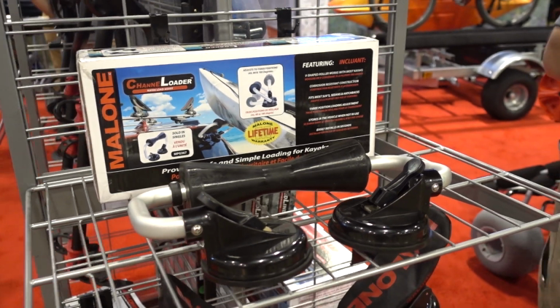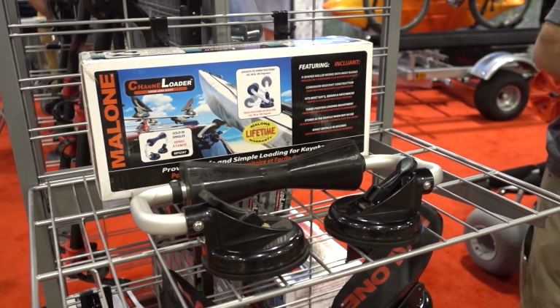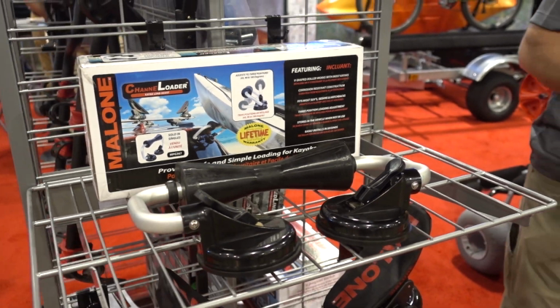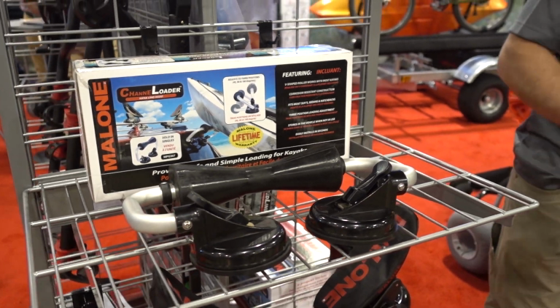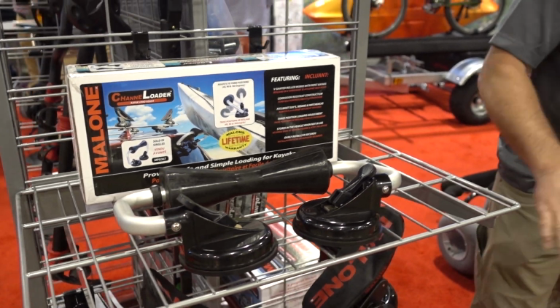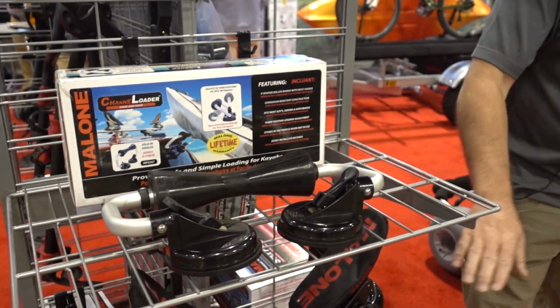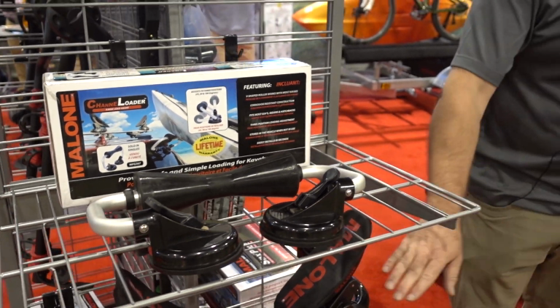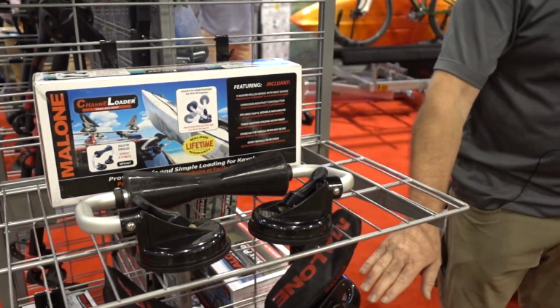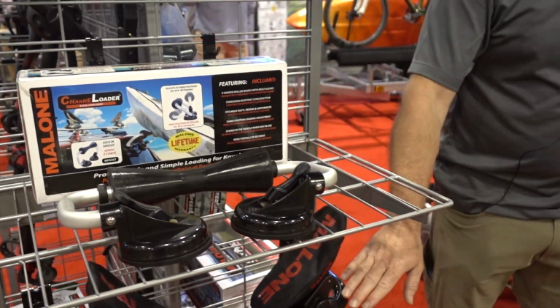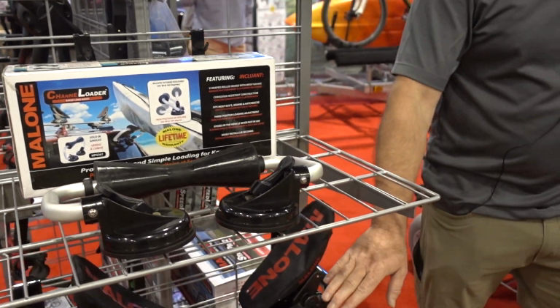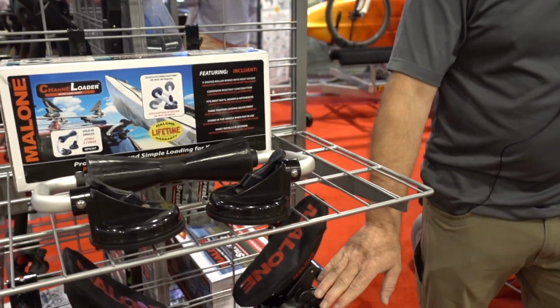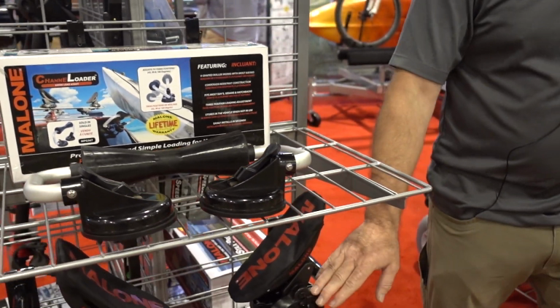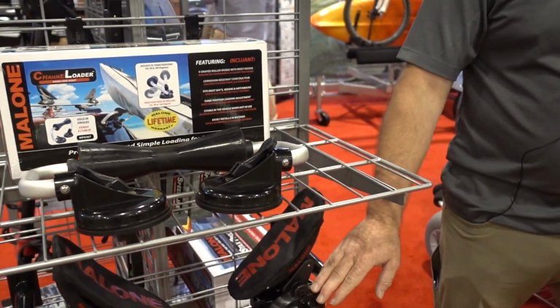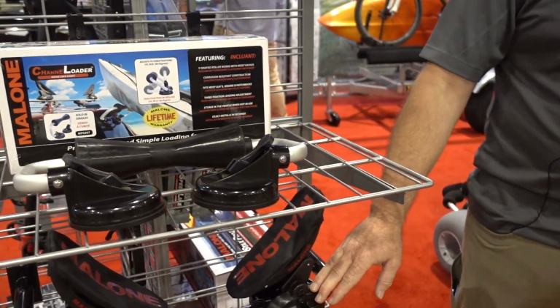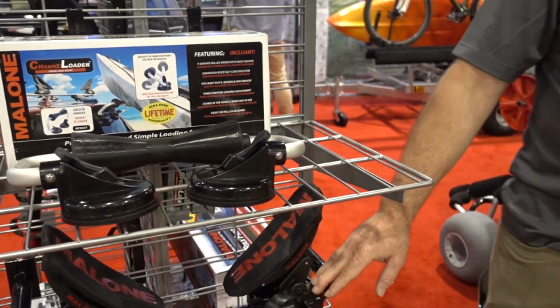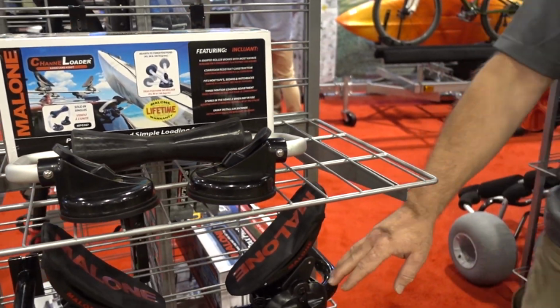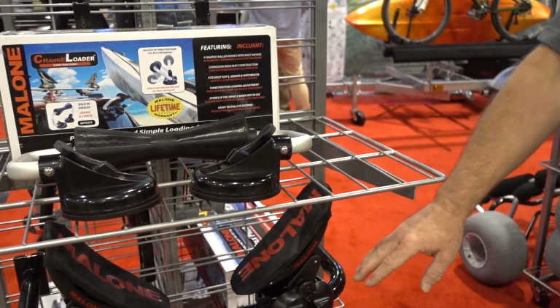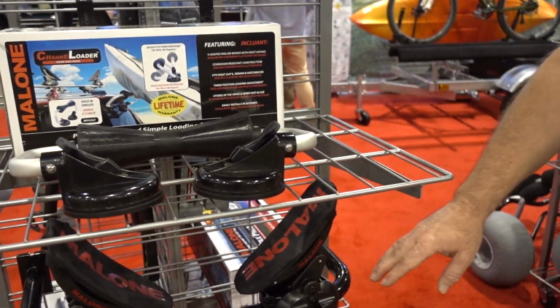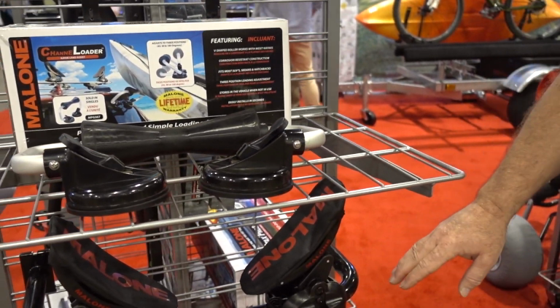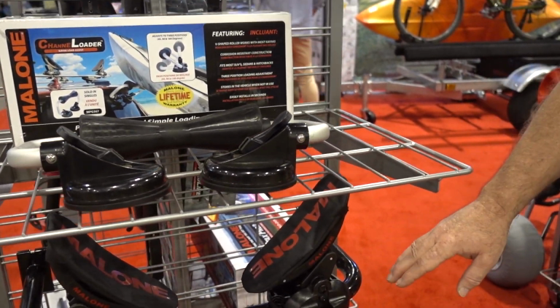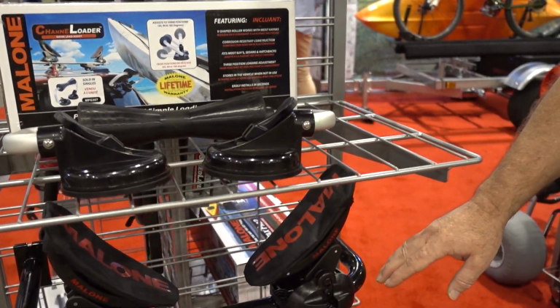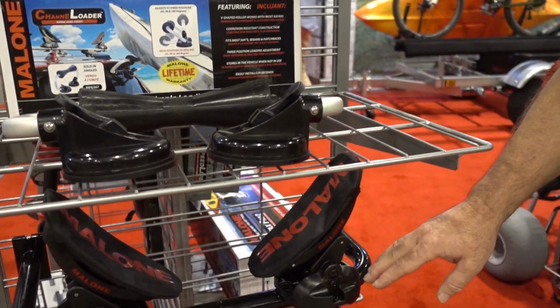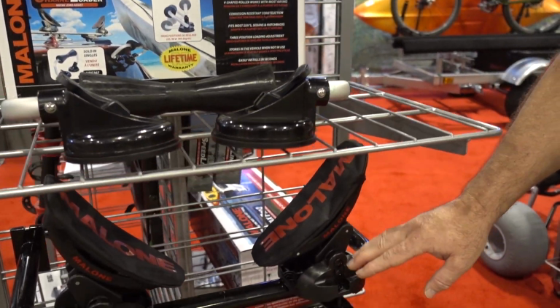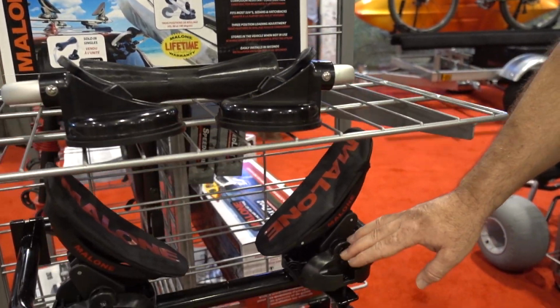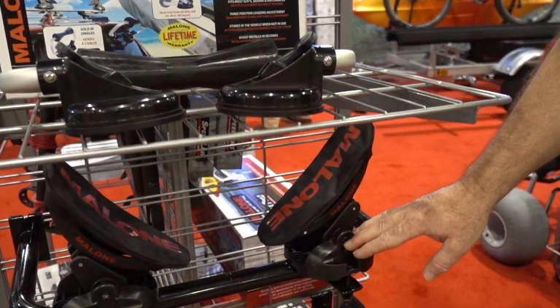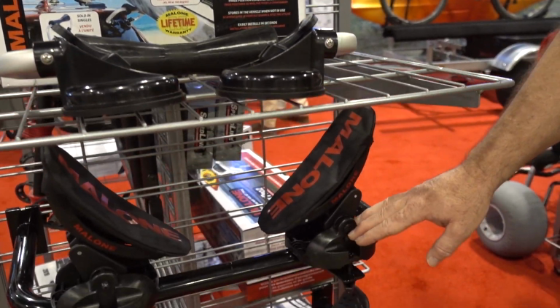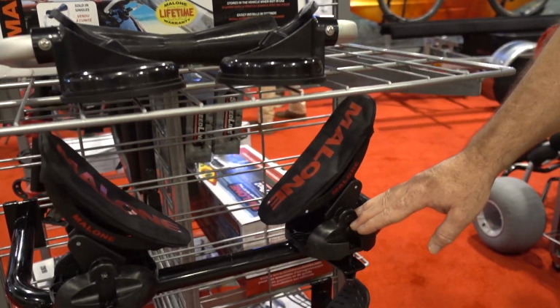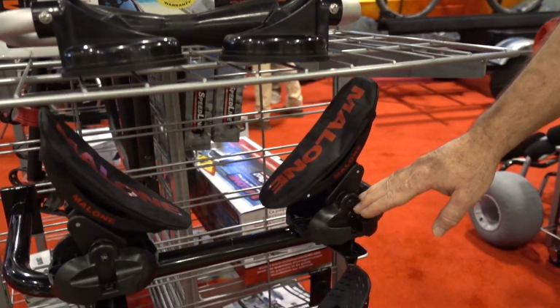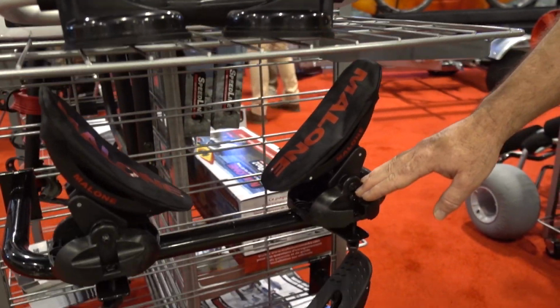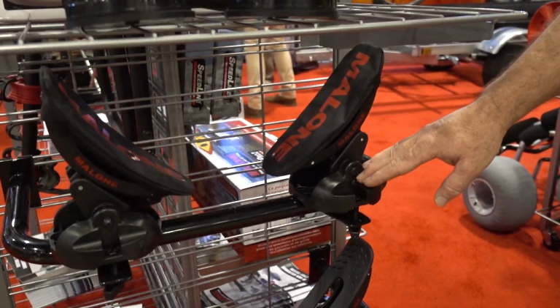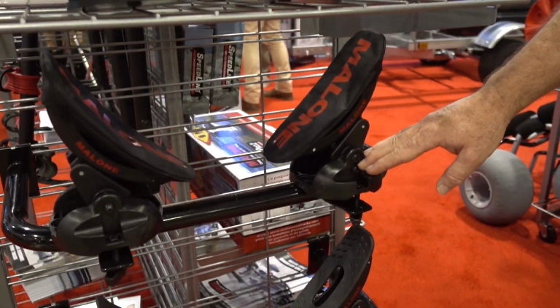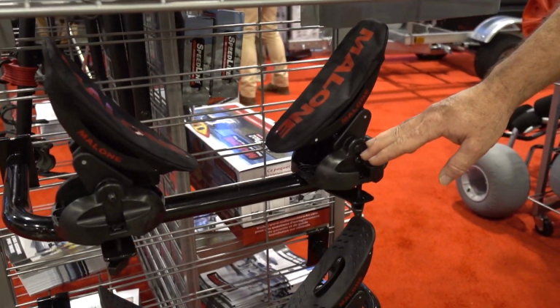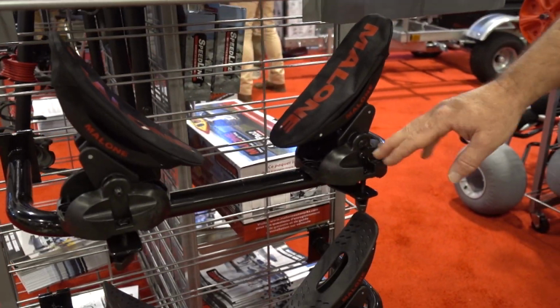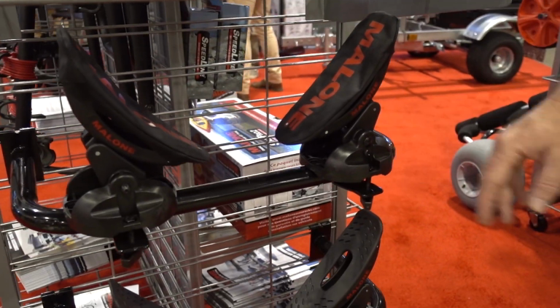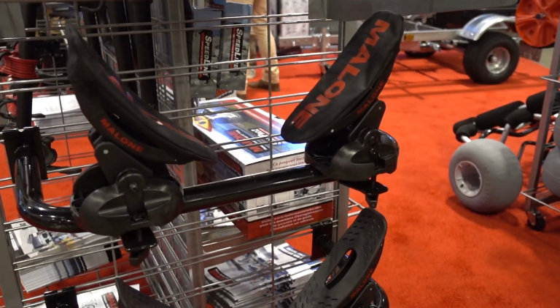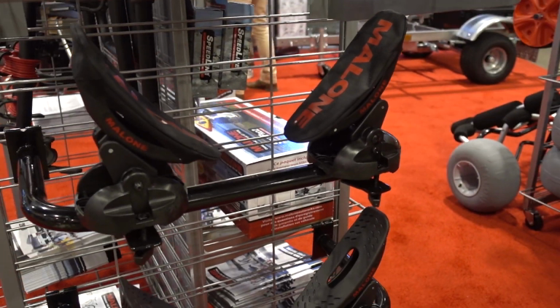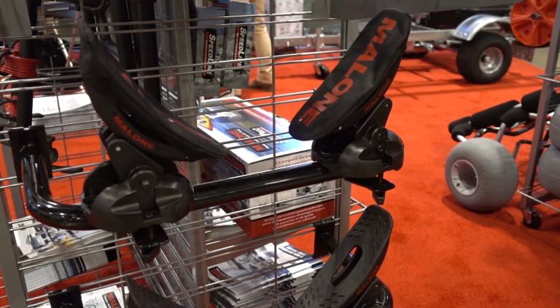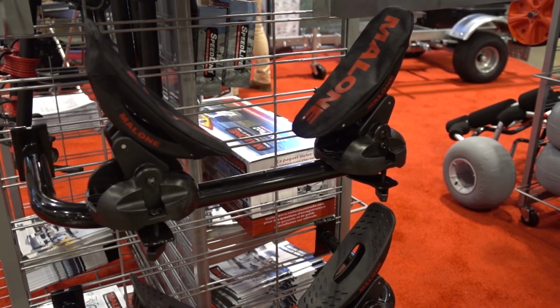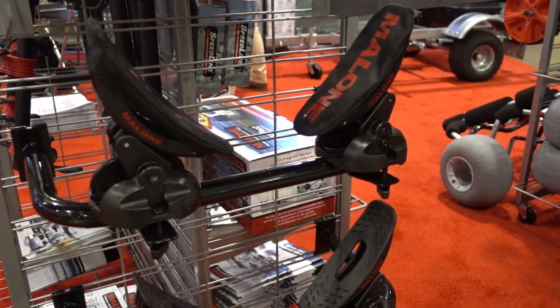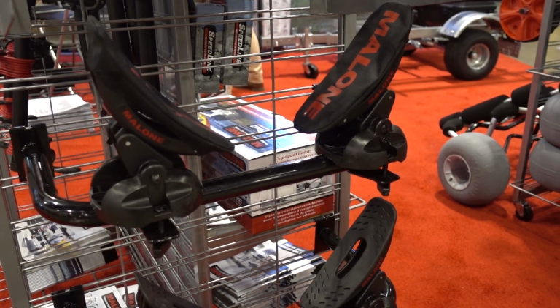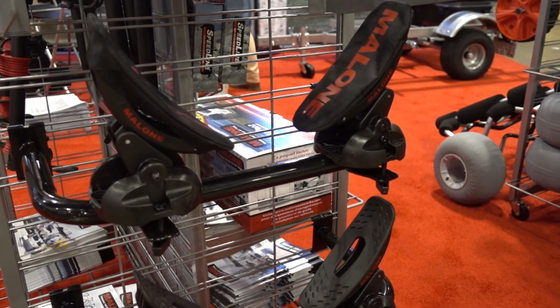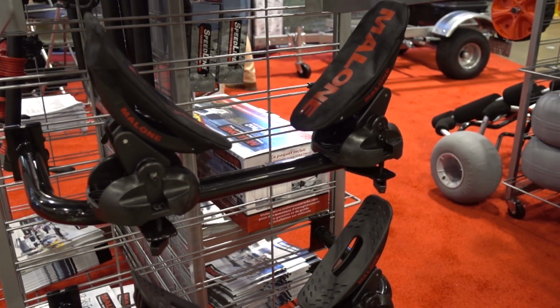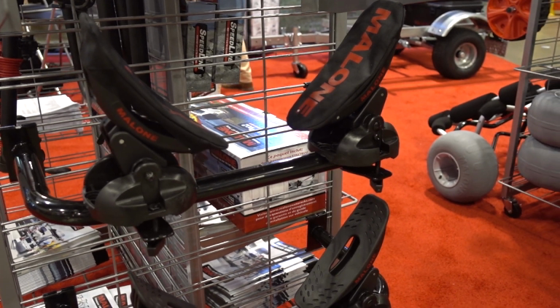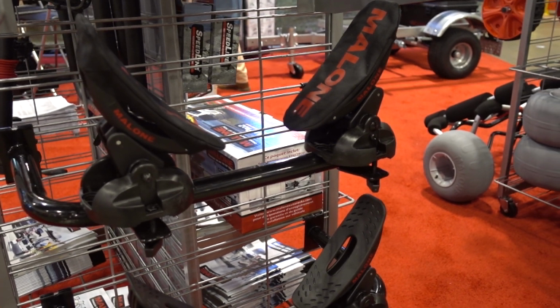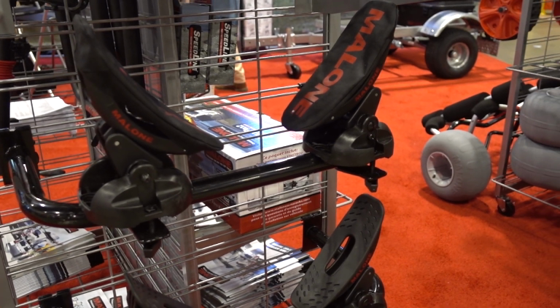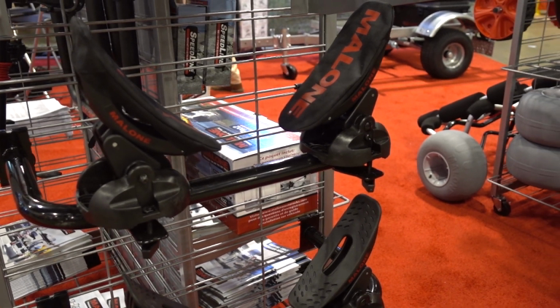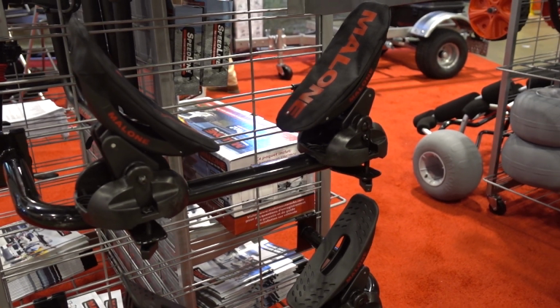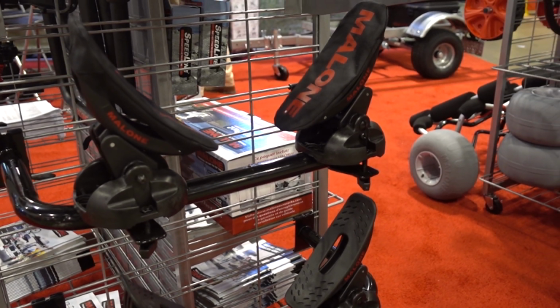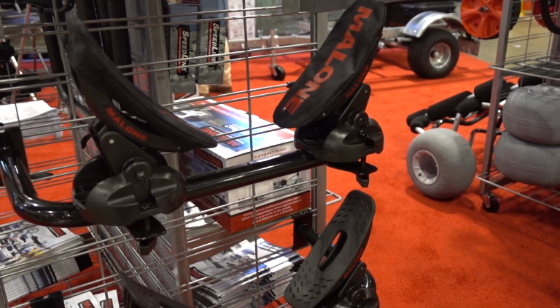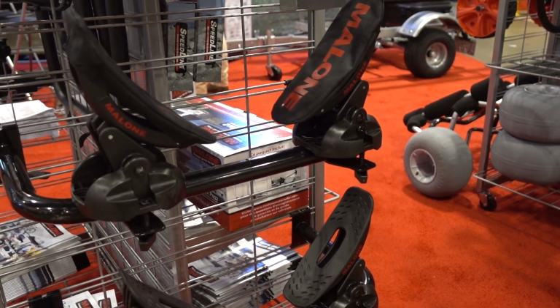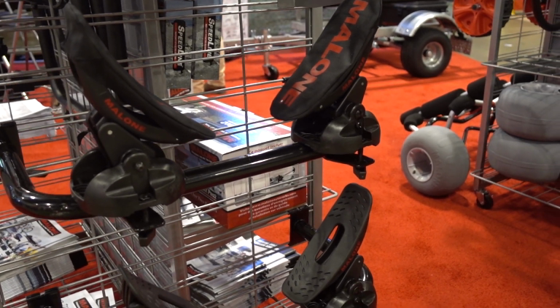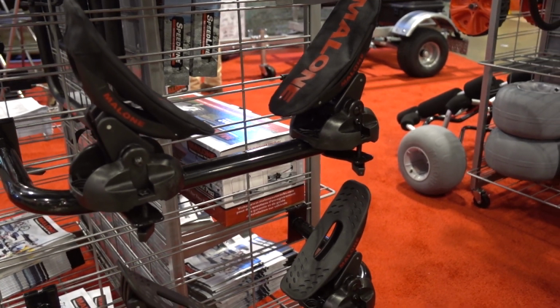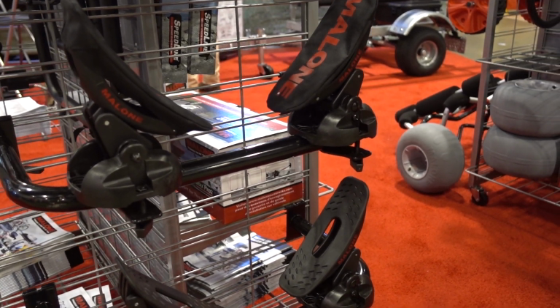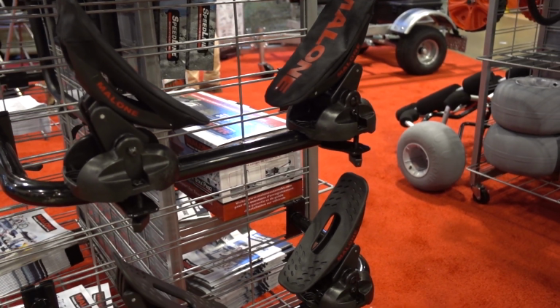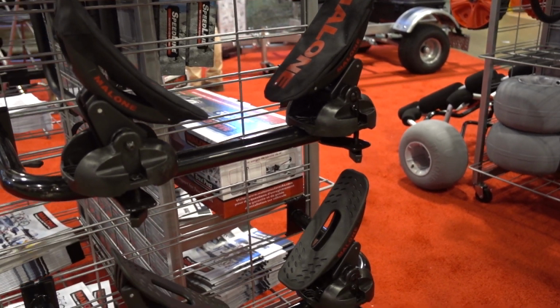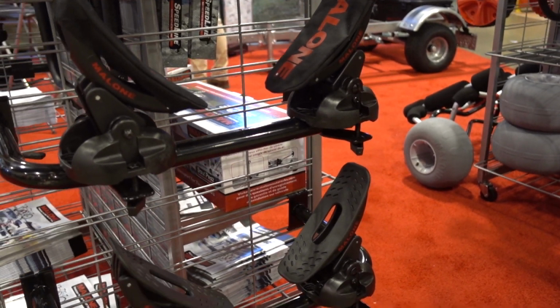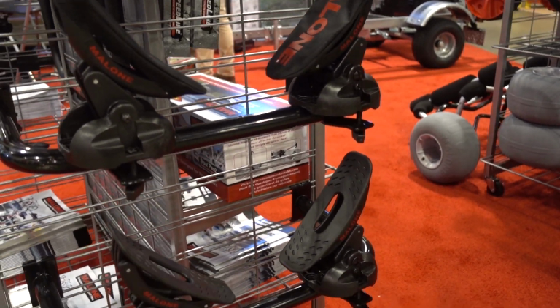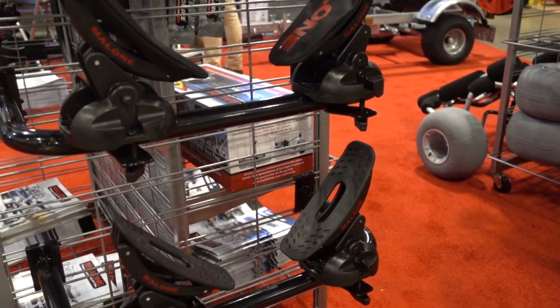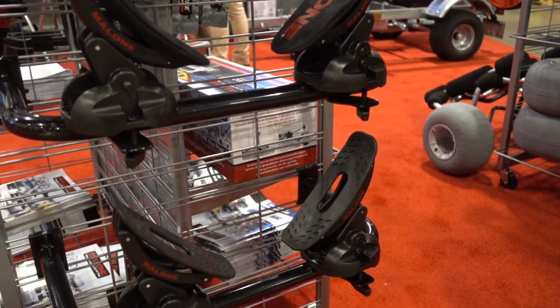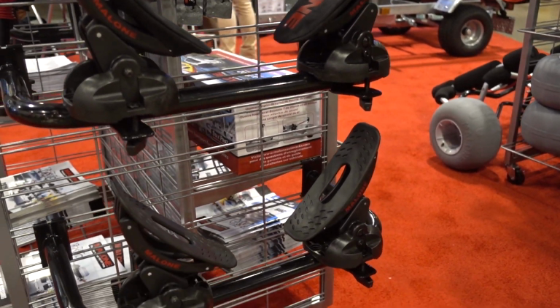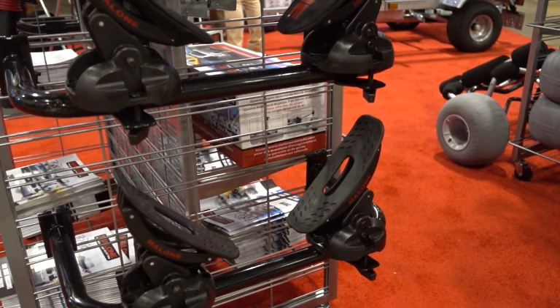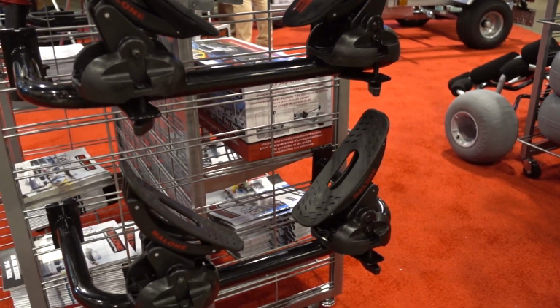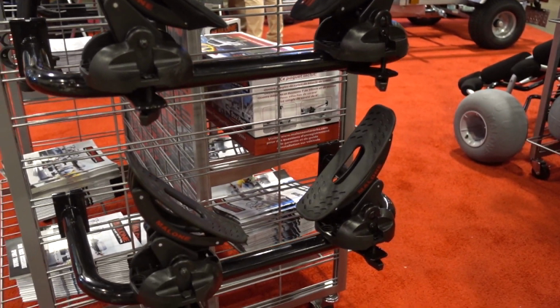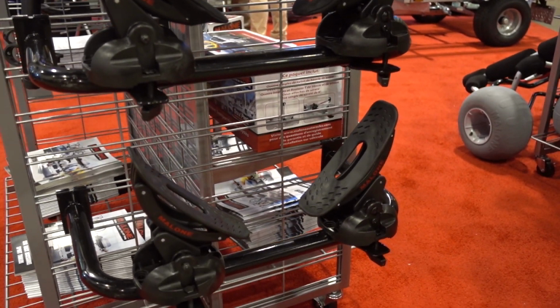We have our Saddle Up Pro. This is a great saddle if you want to carry your boat hull side down on top of the vehicle.